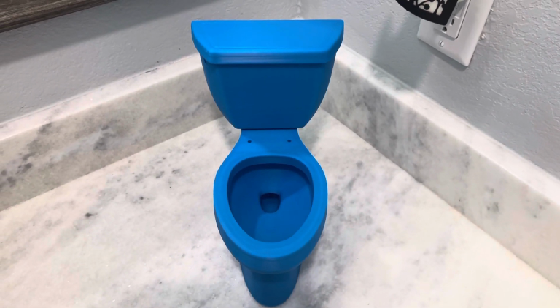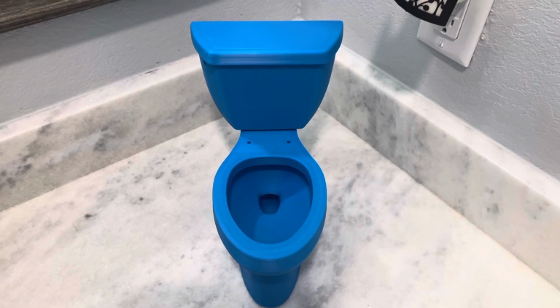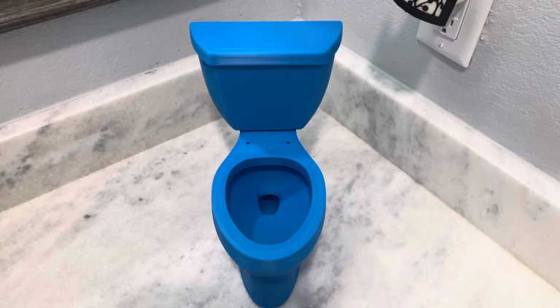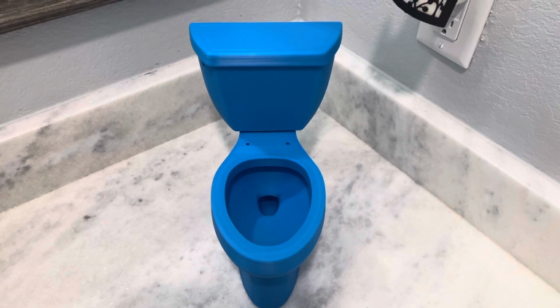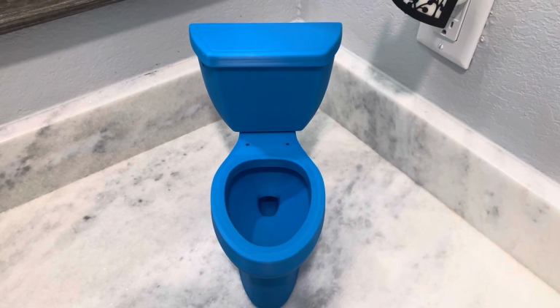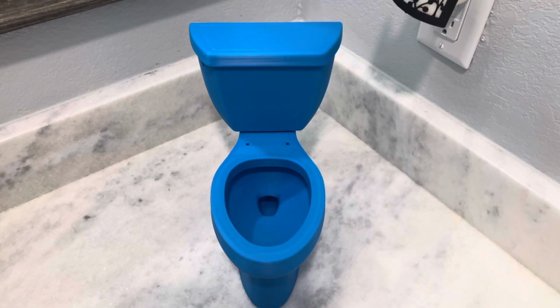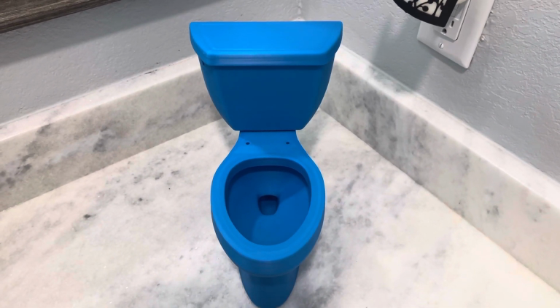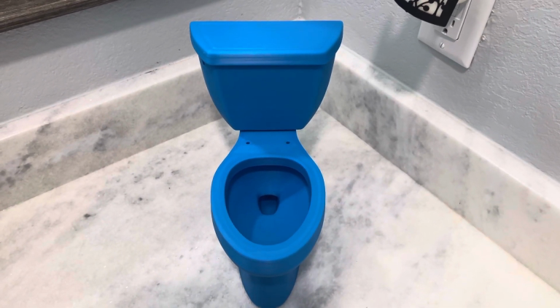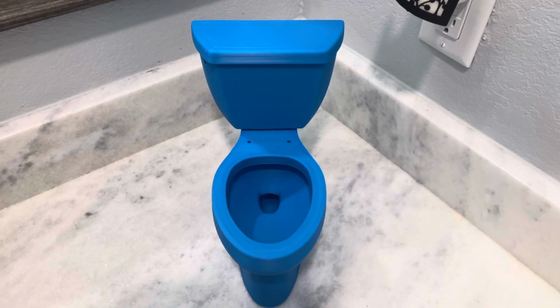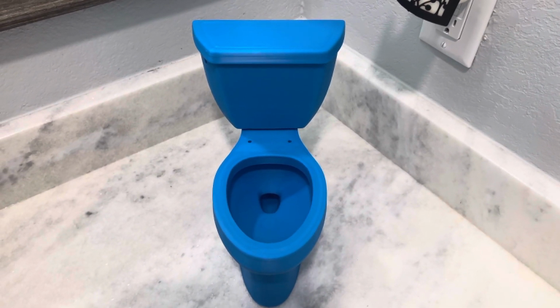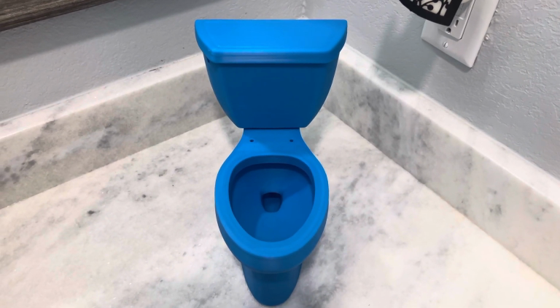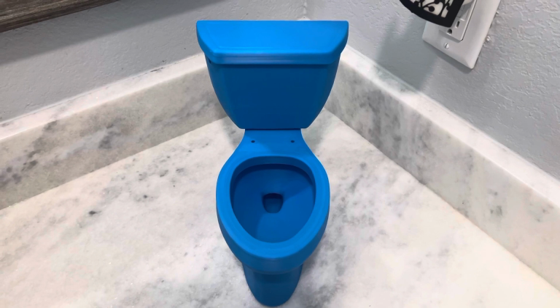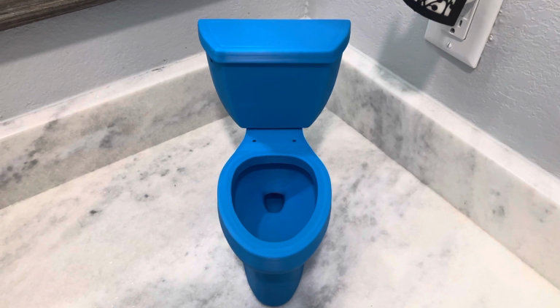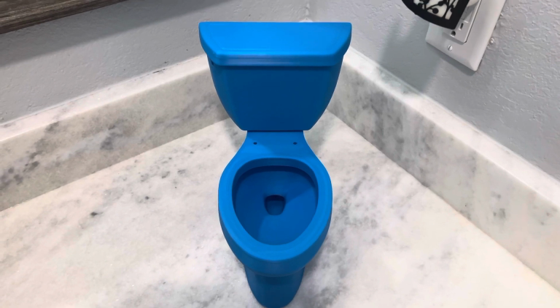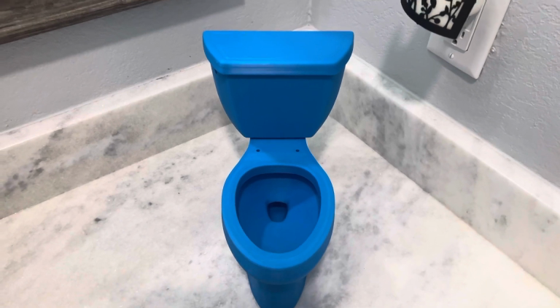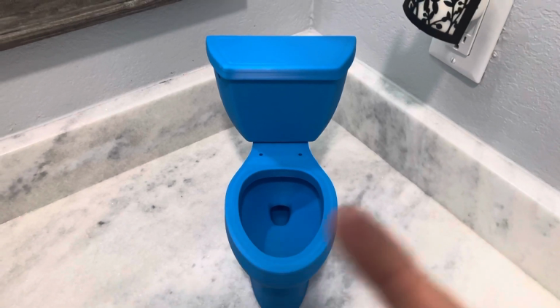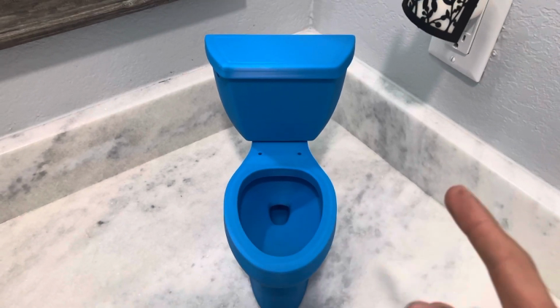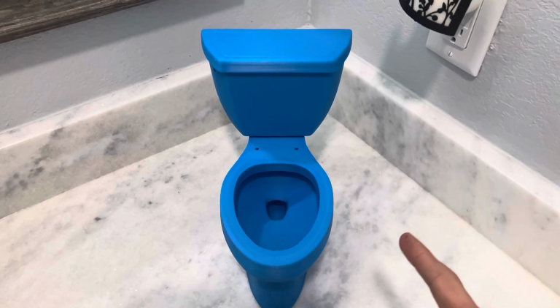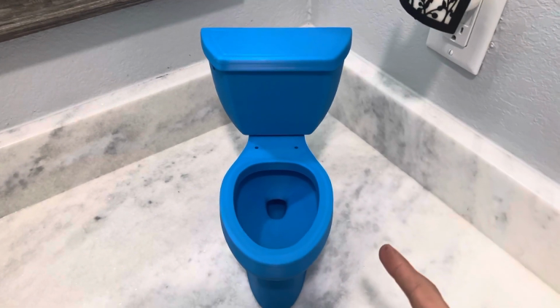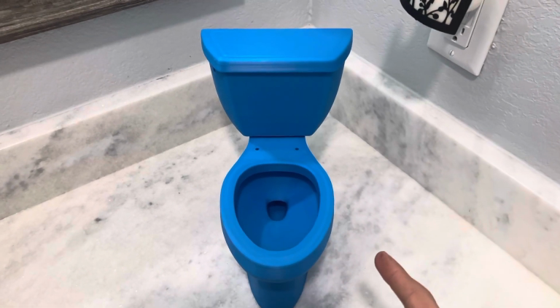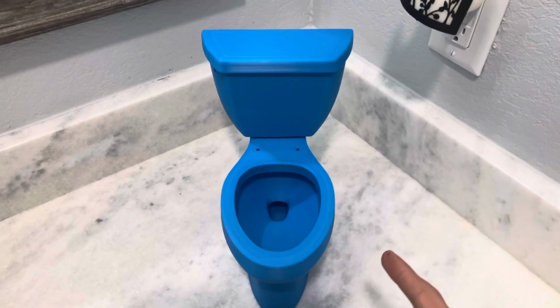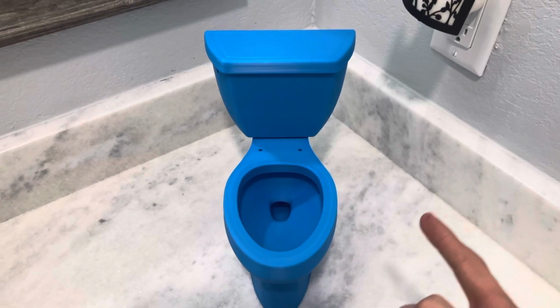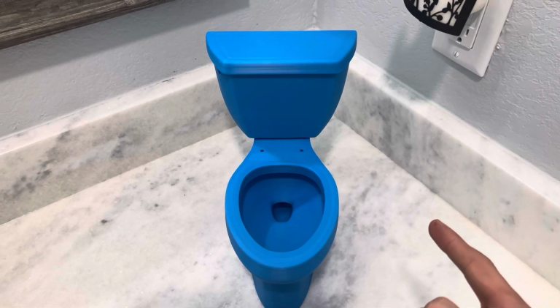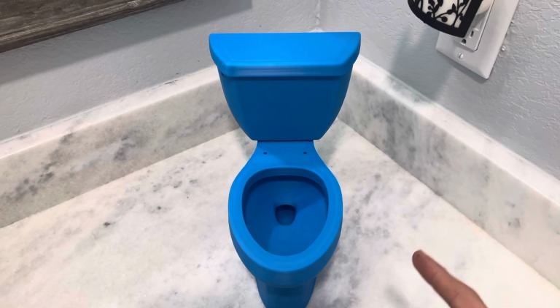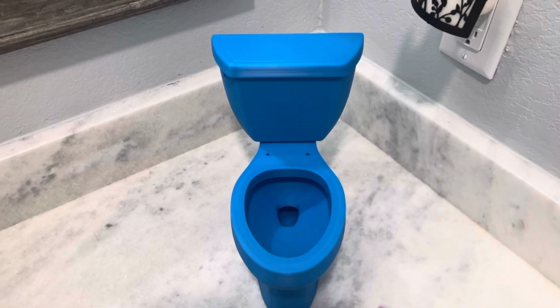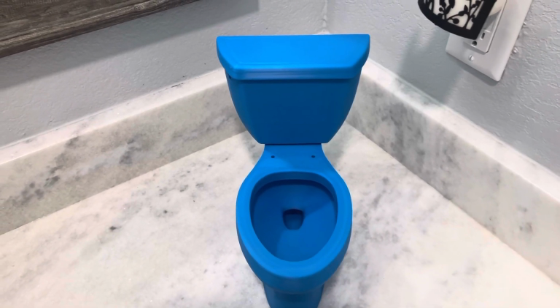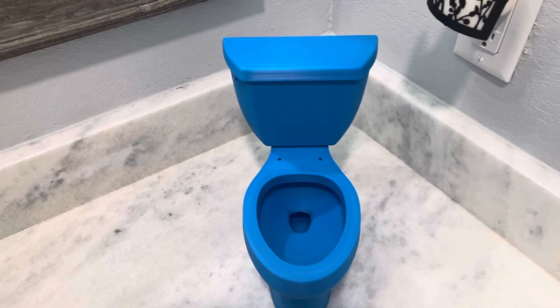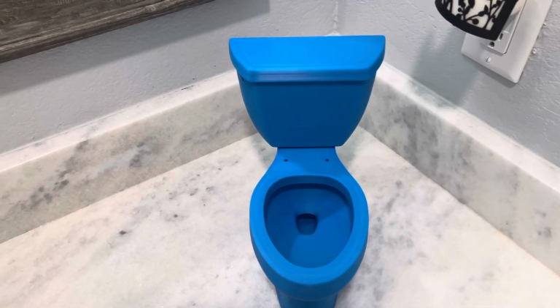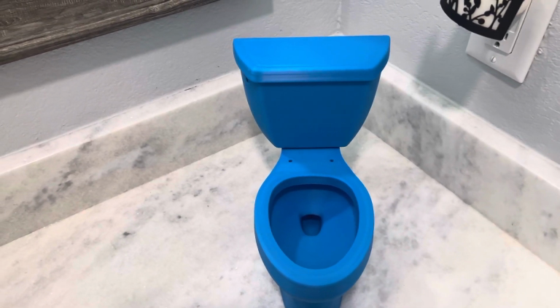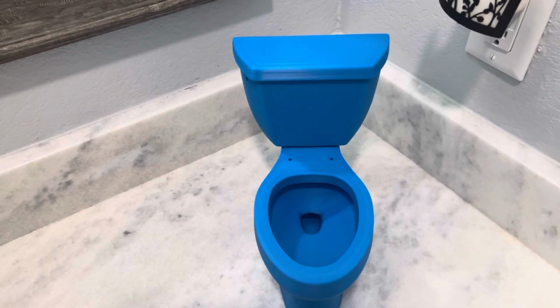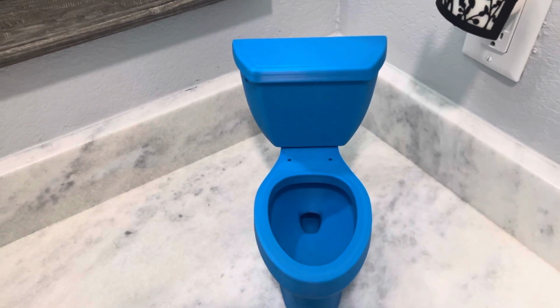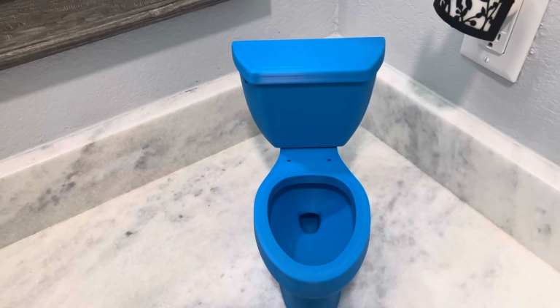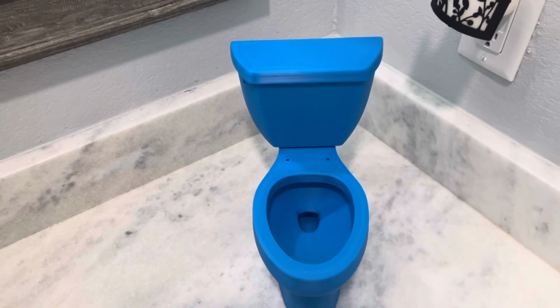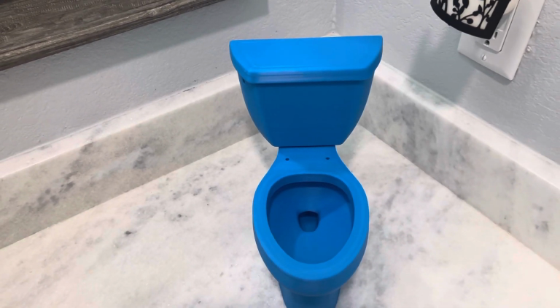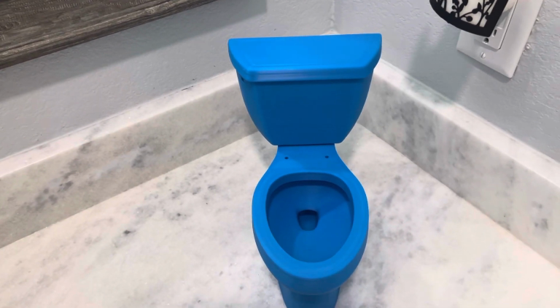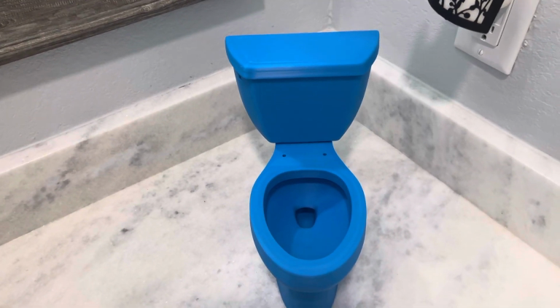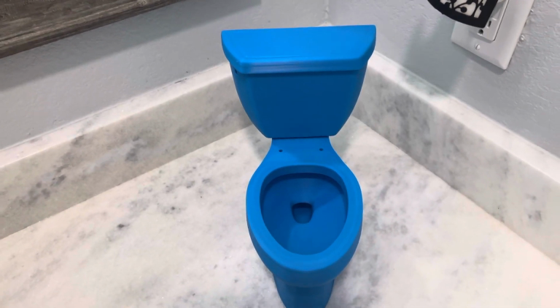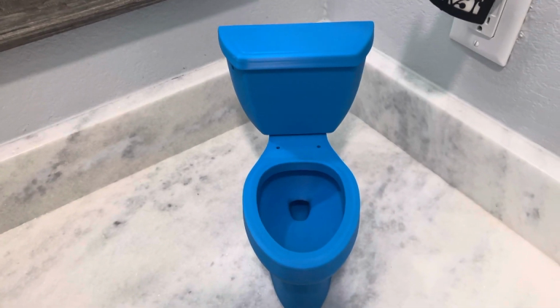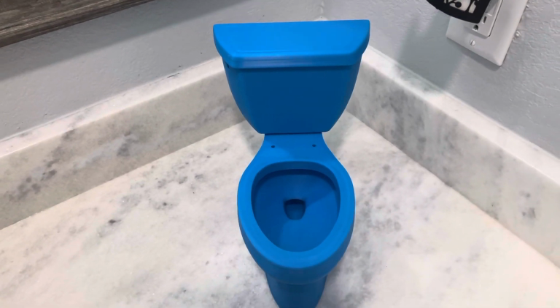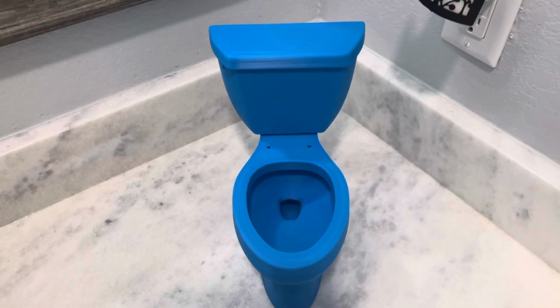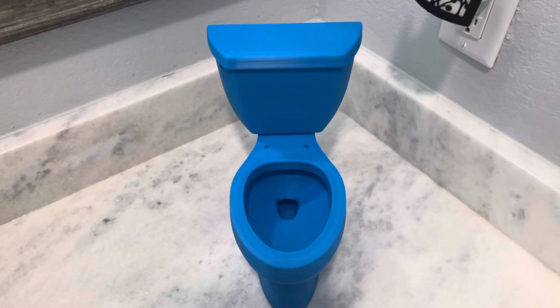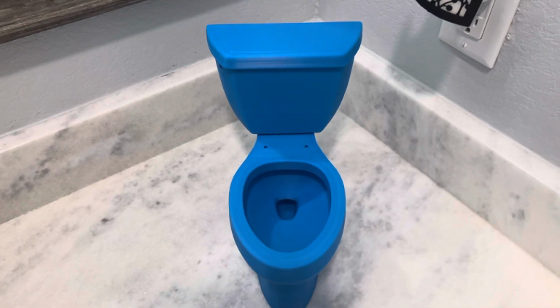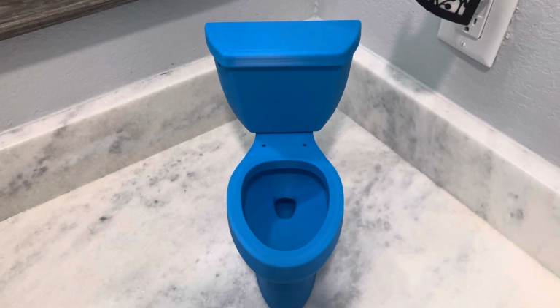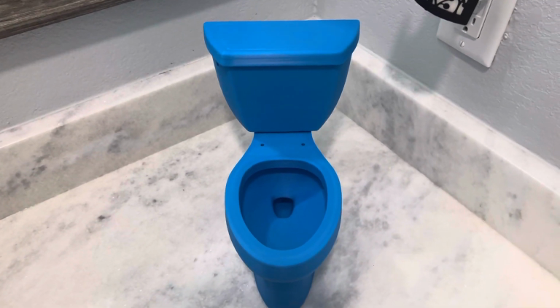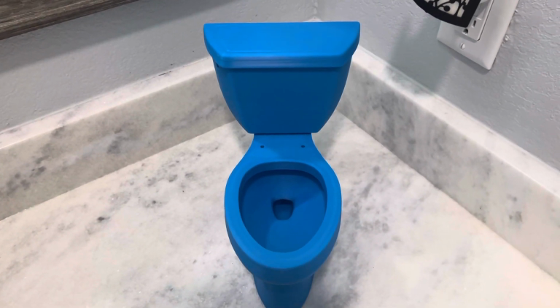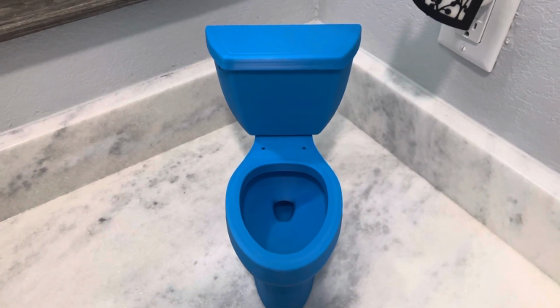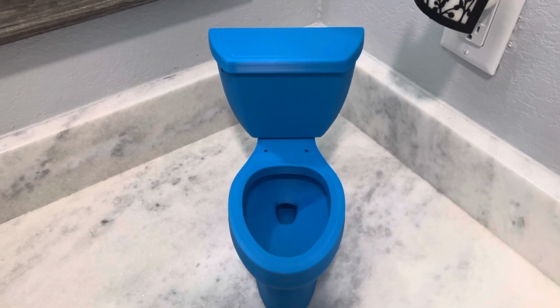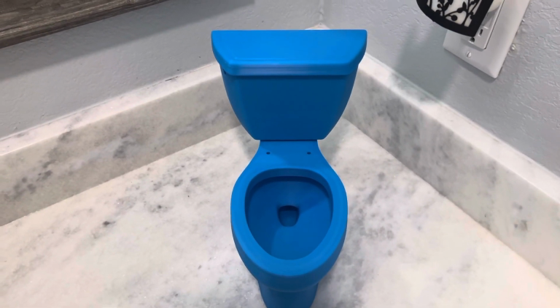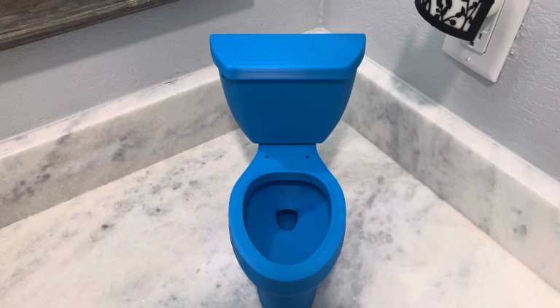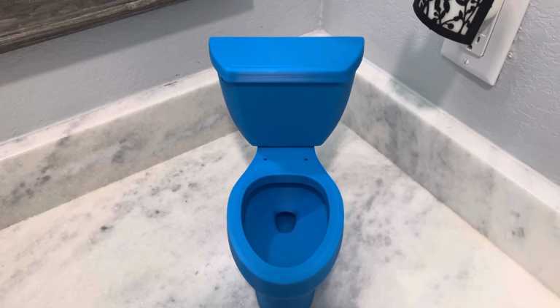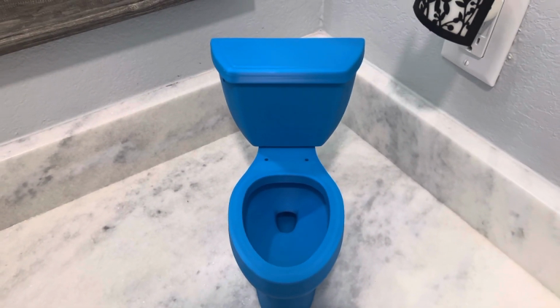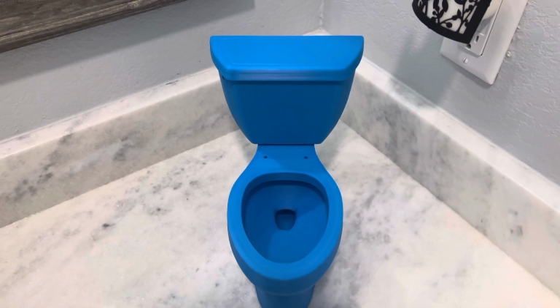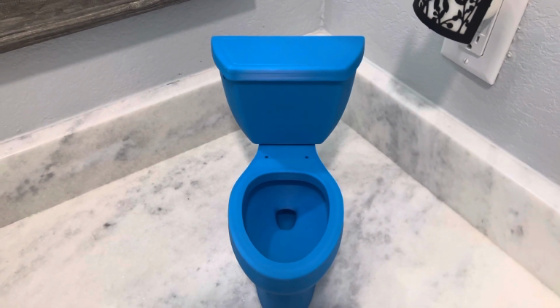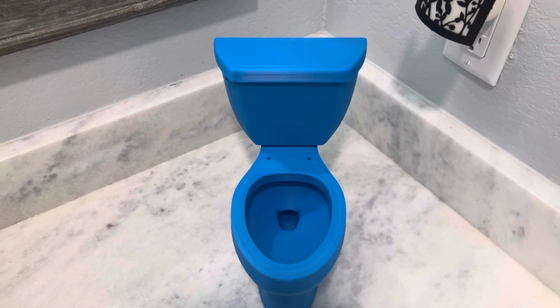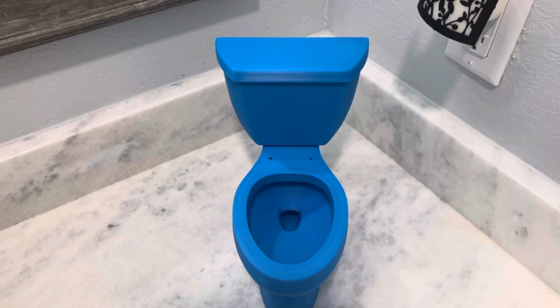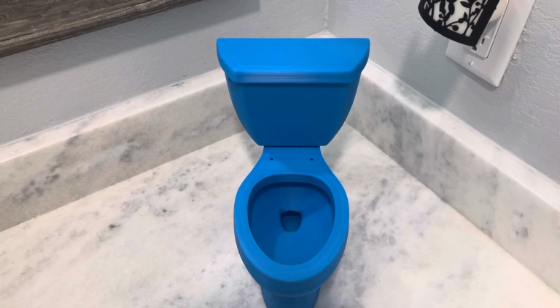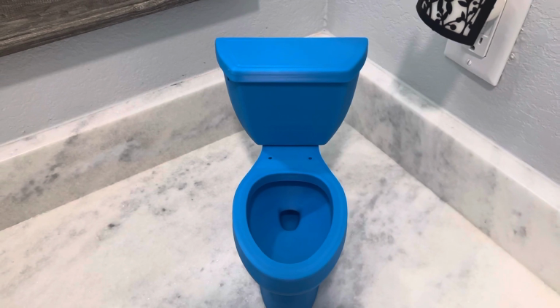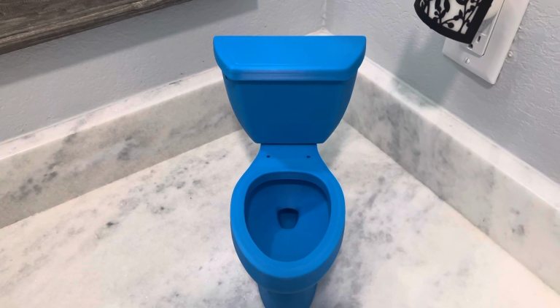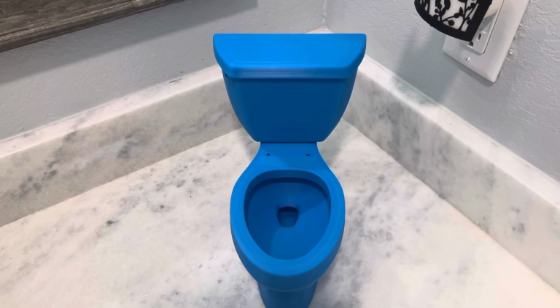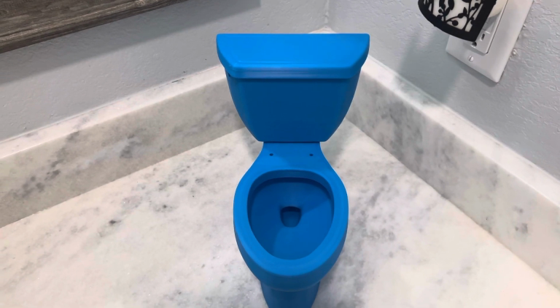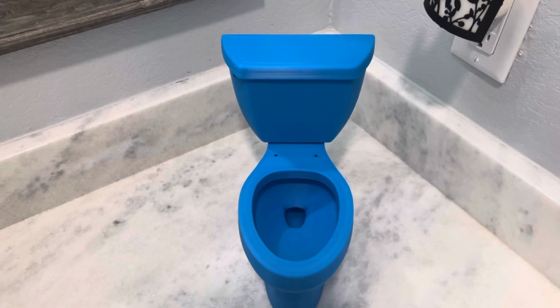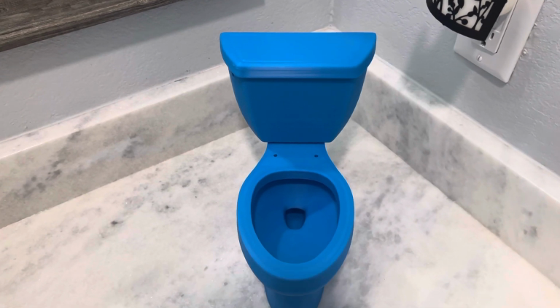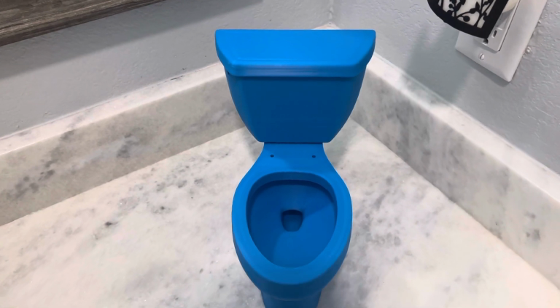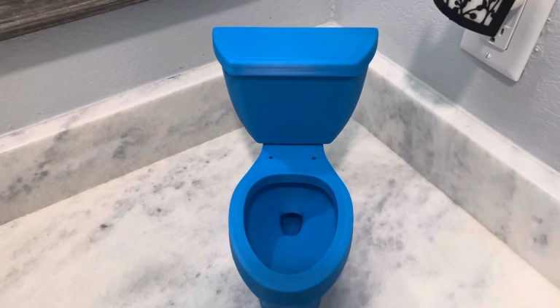I will leave the link in the description to this exact one with the same color, although you don't have to get it in this color — you can get it in several other colors, including white.